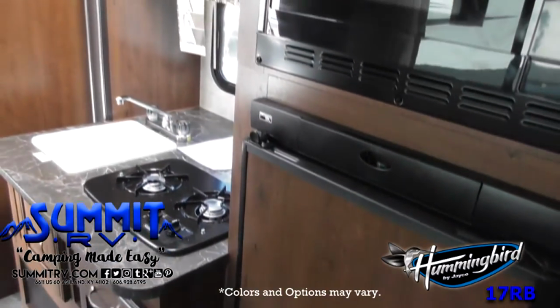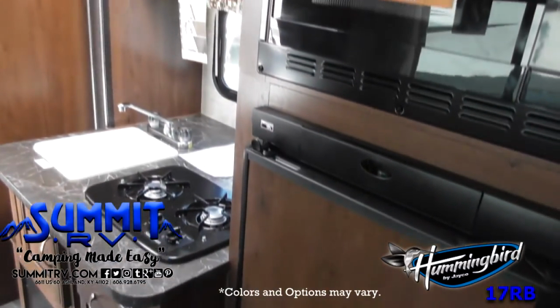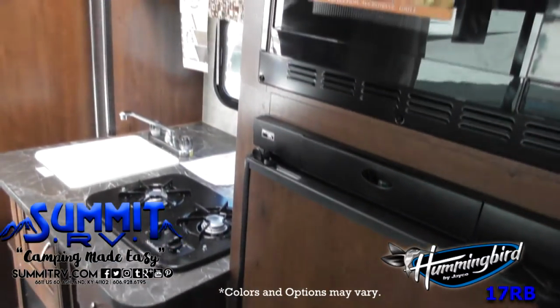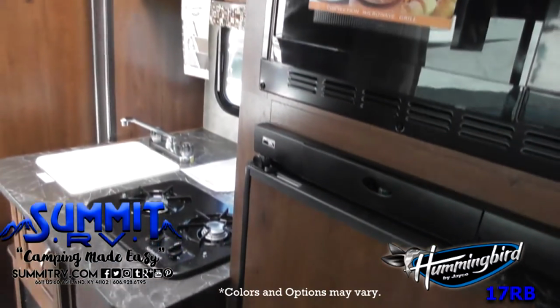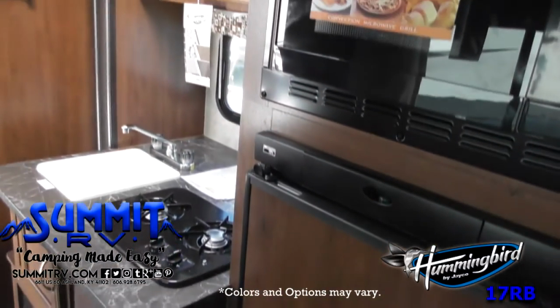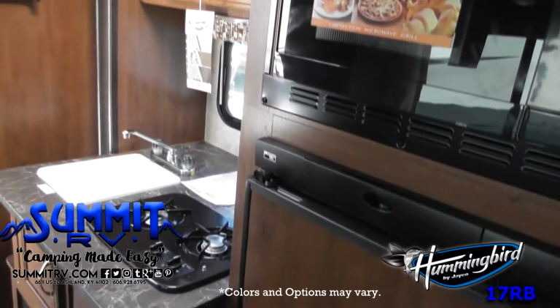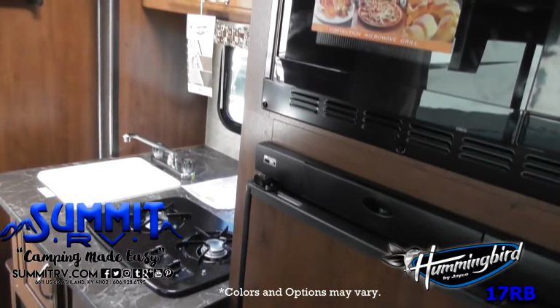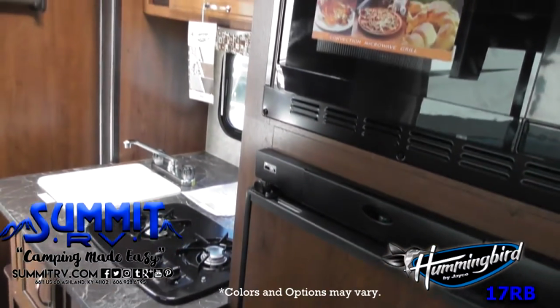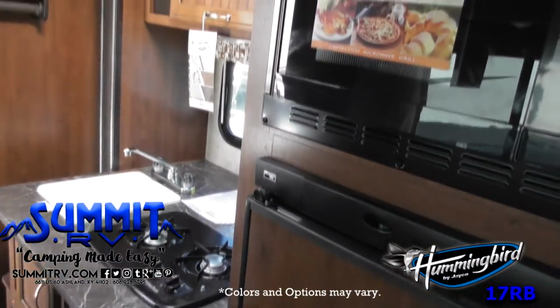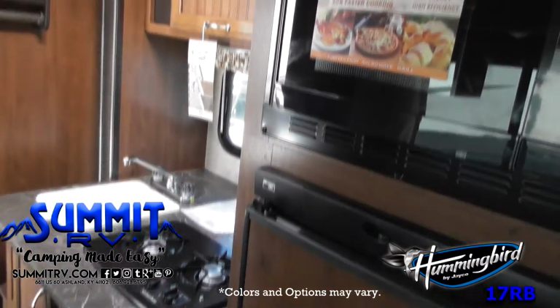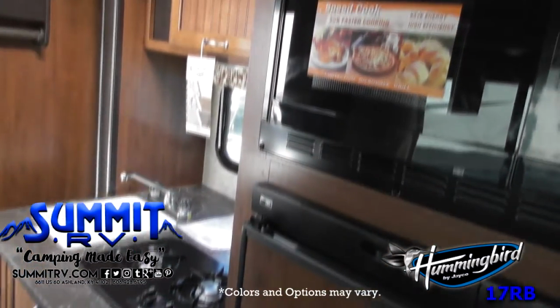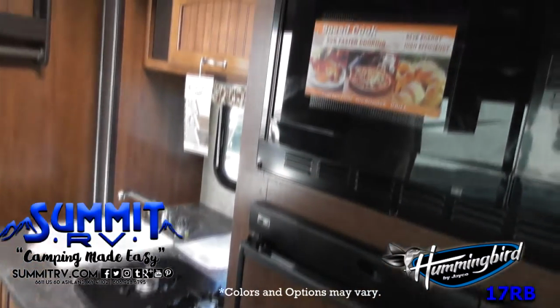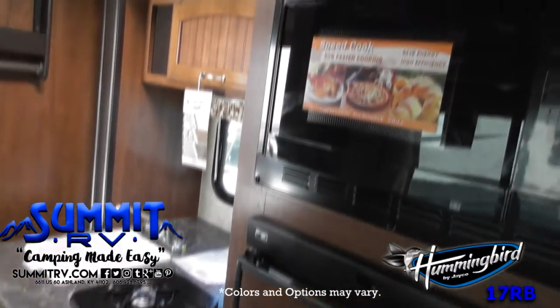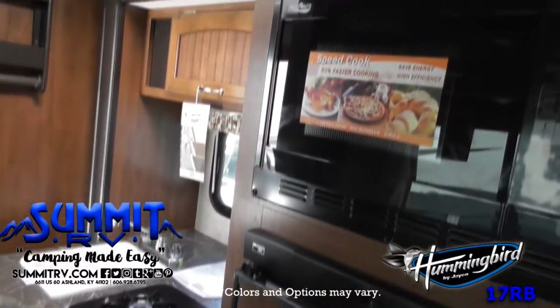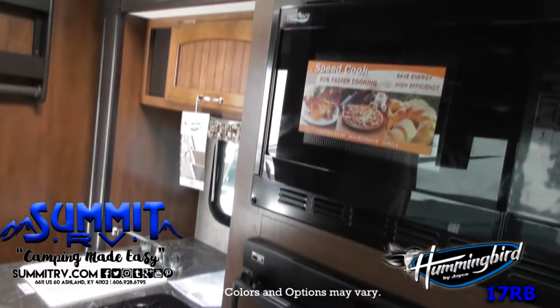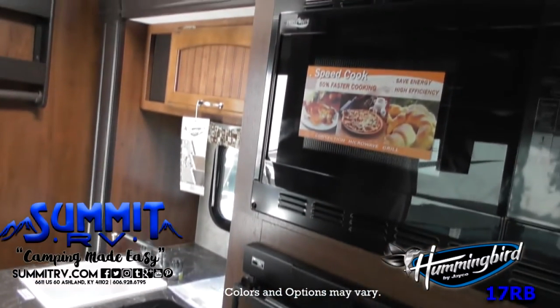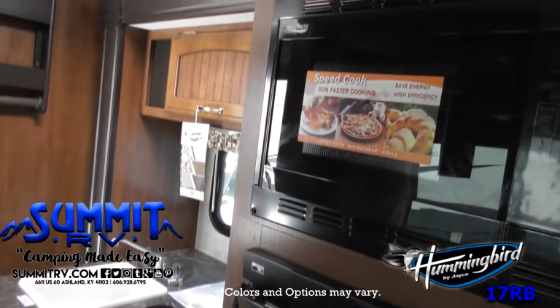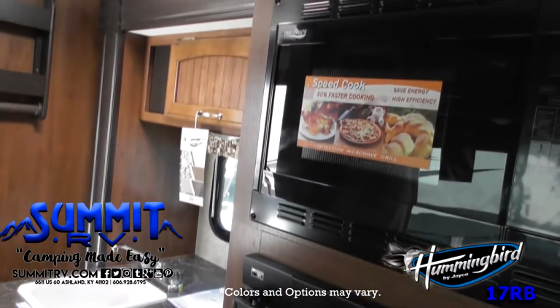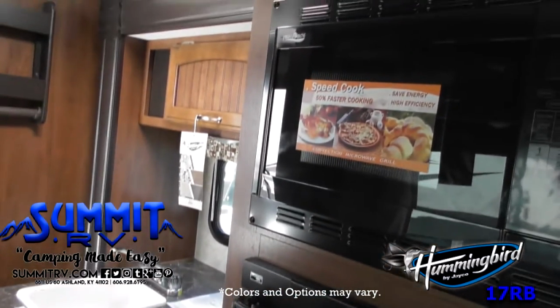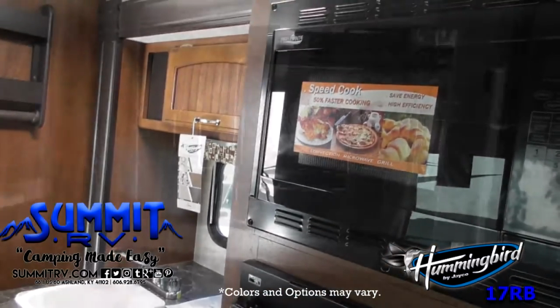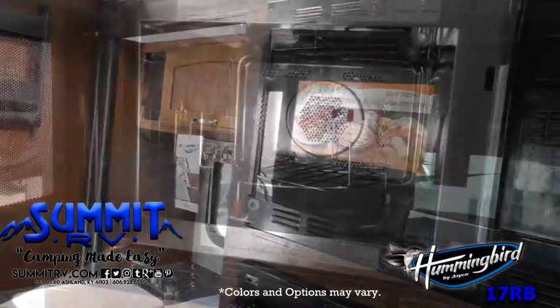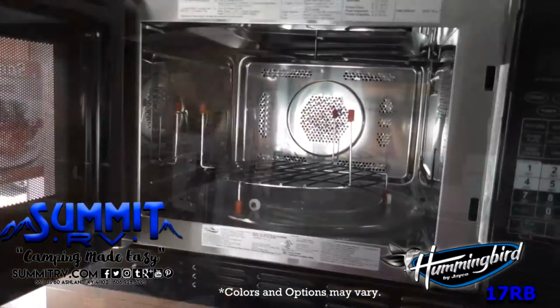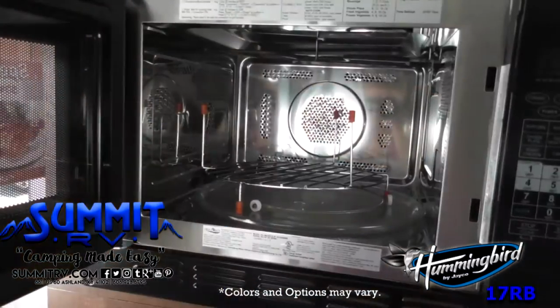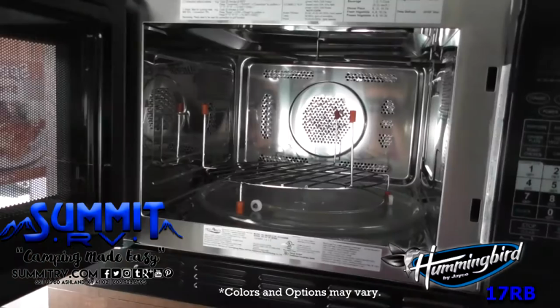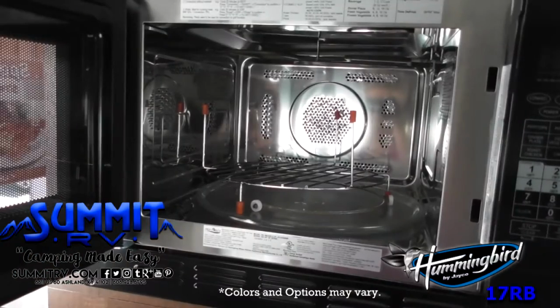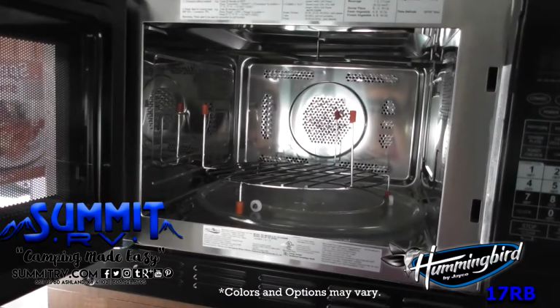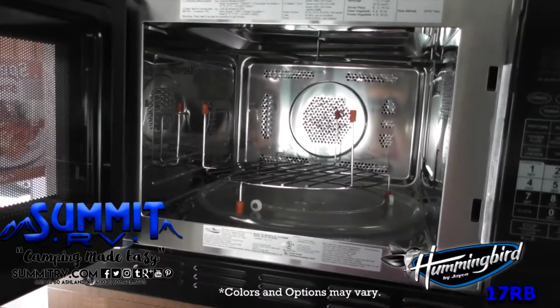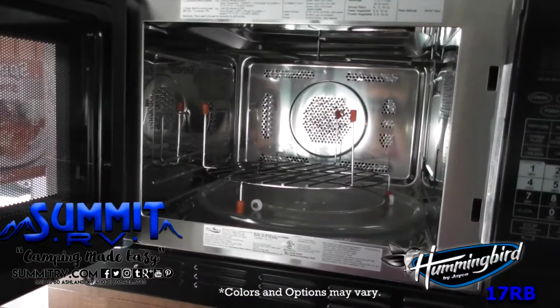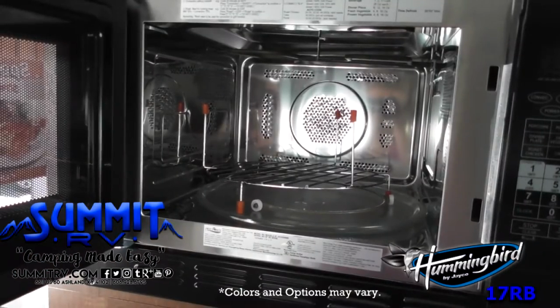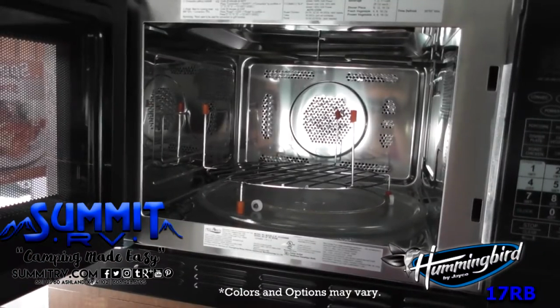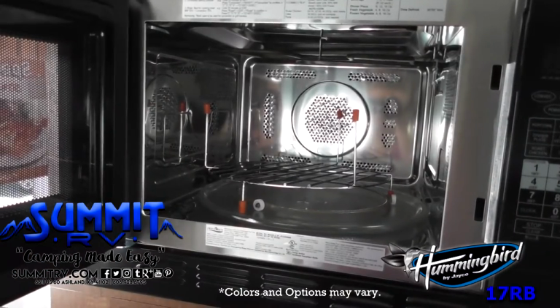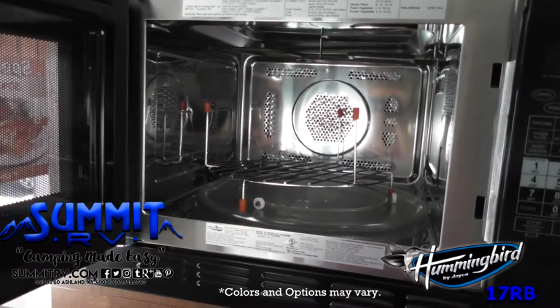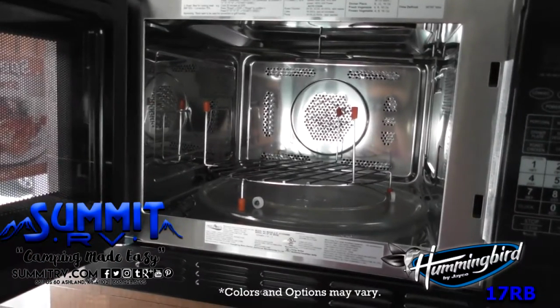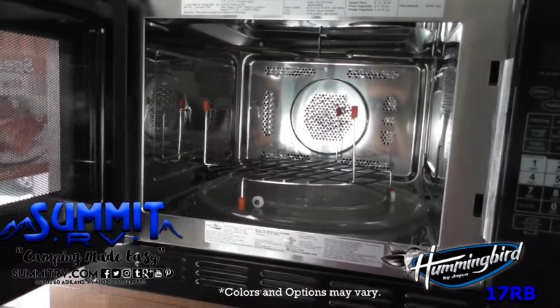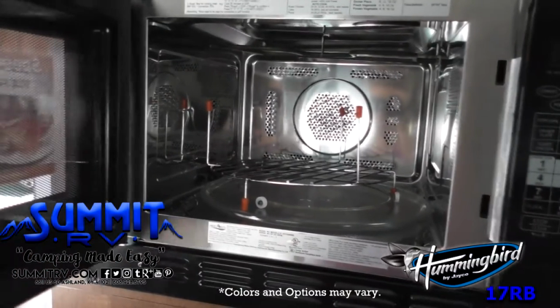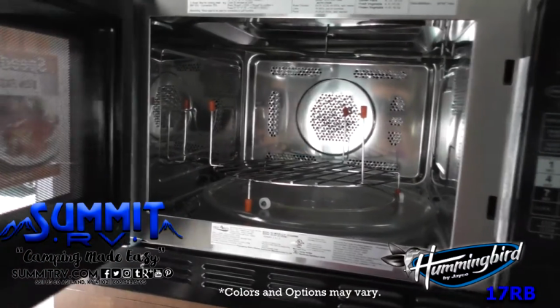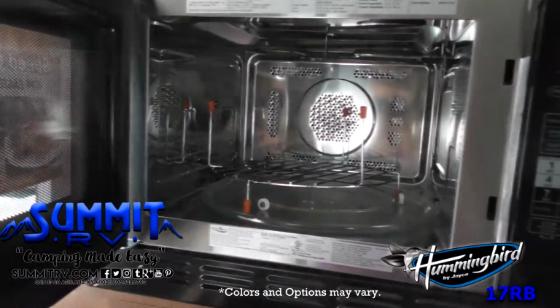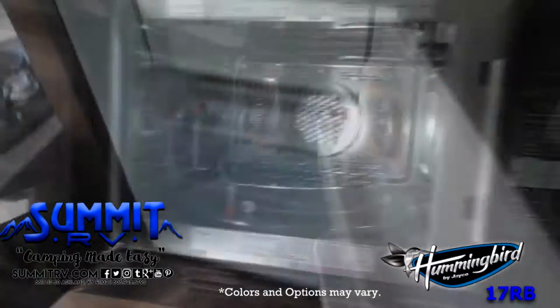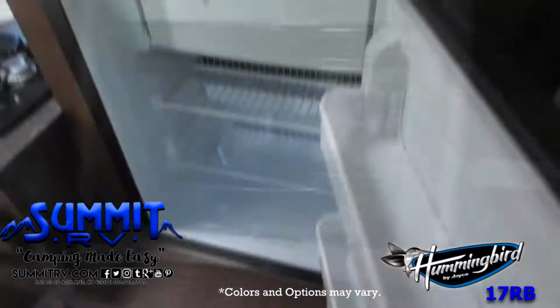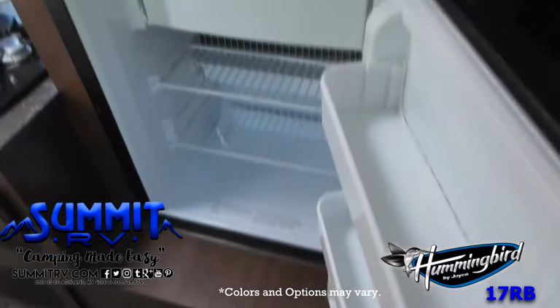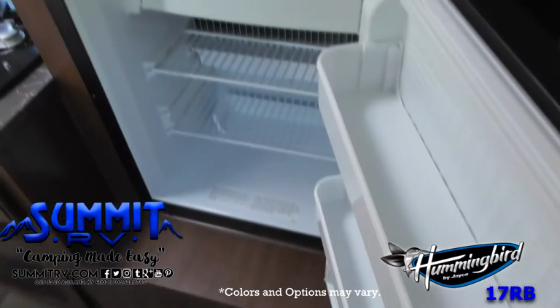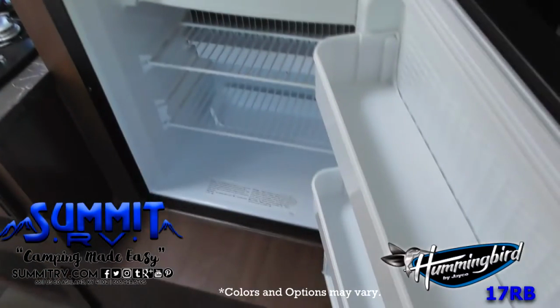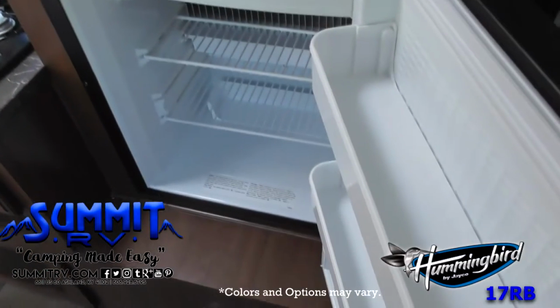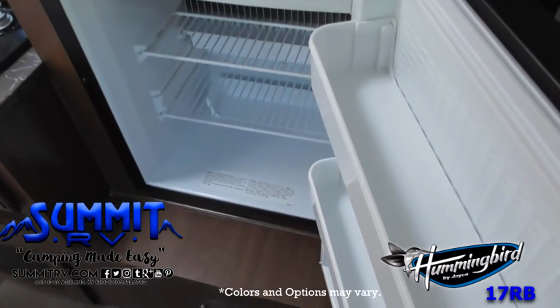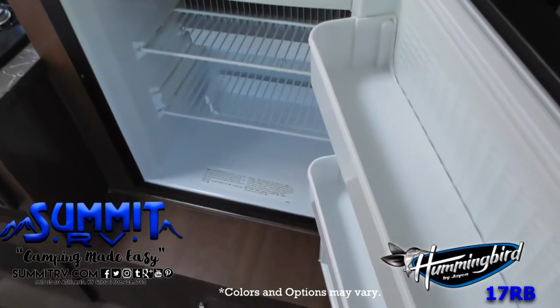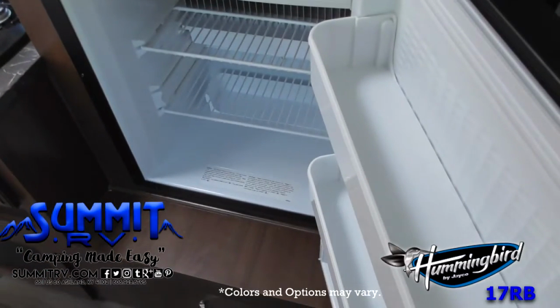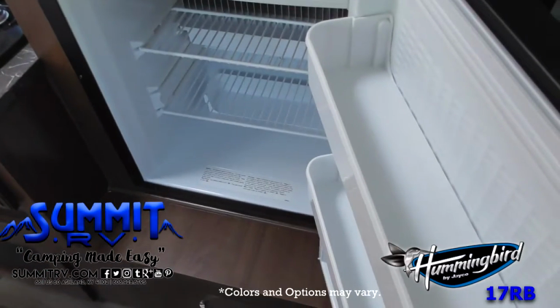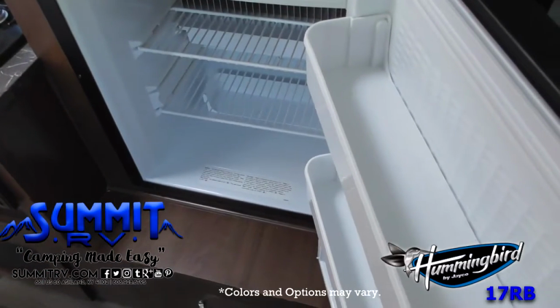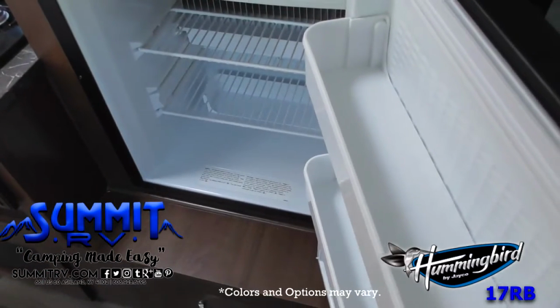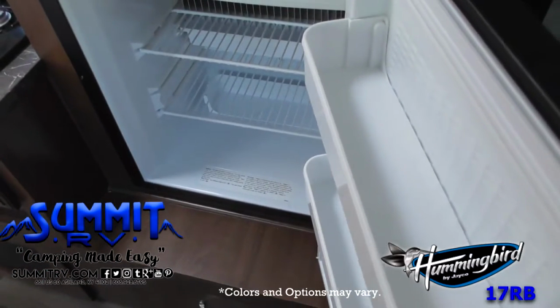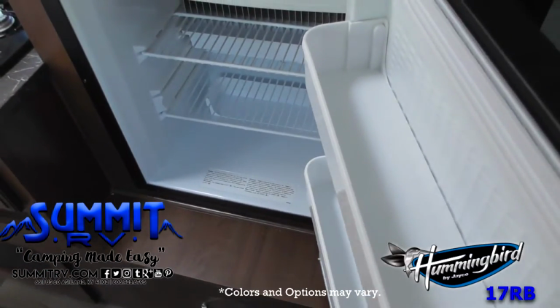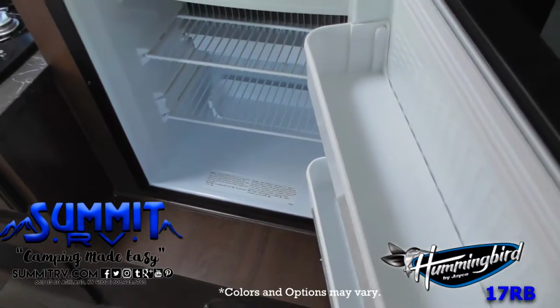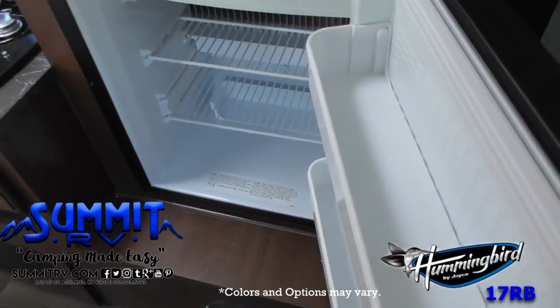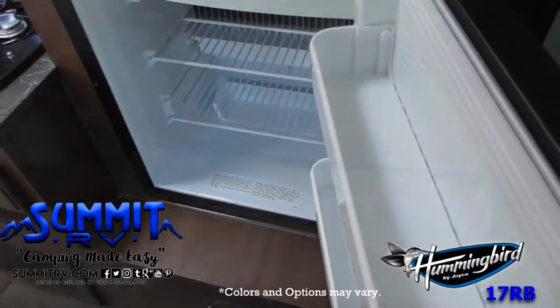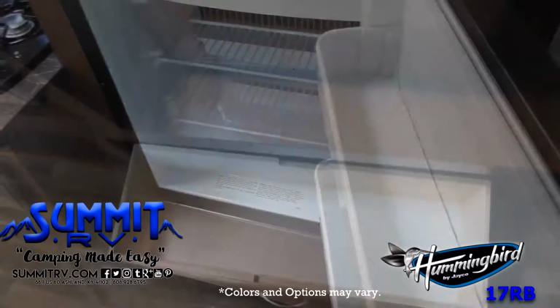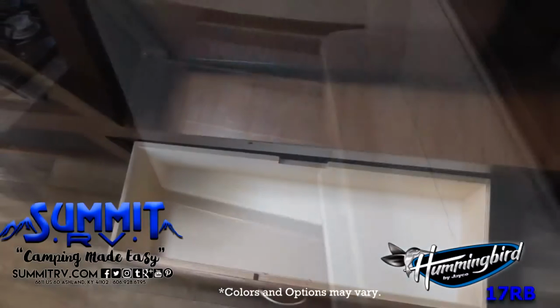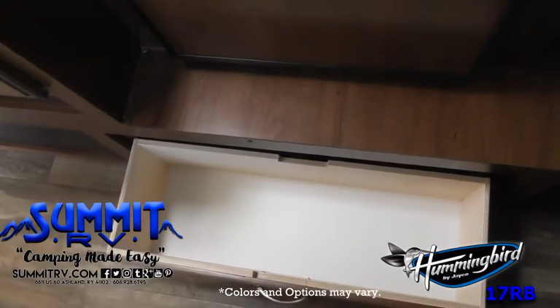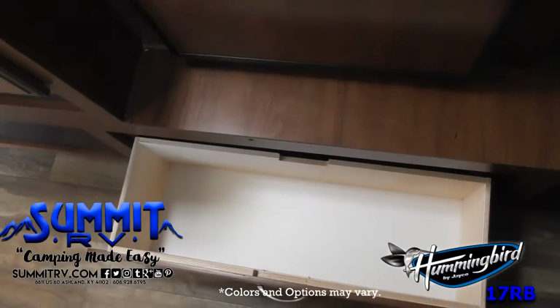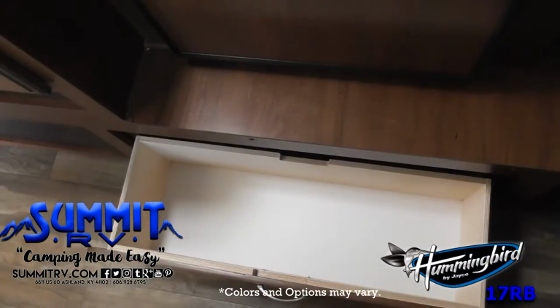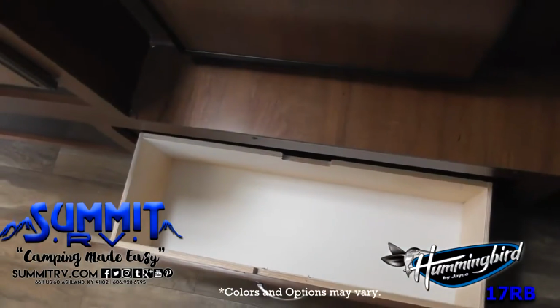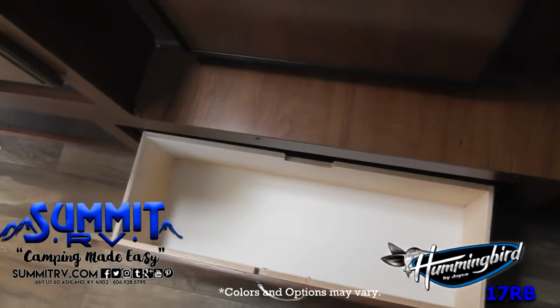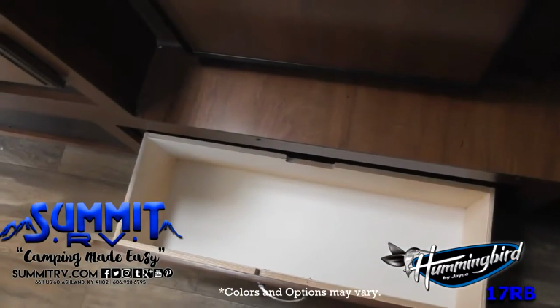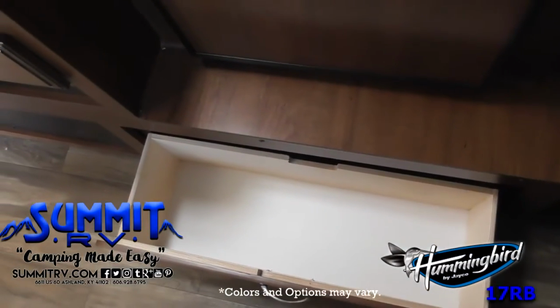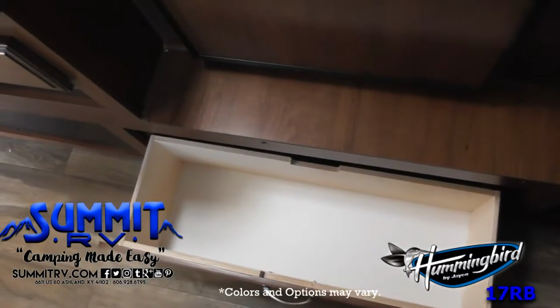Moving forward, you'll notice that the slide-out has a sink, a two-burner range, an overhead cabinet, a refrigerator, and a microwave and convection oven.